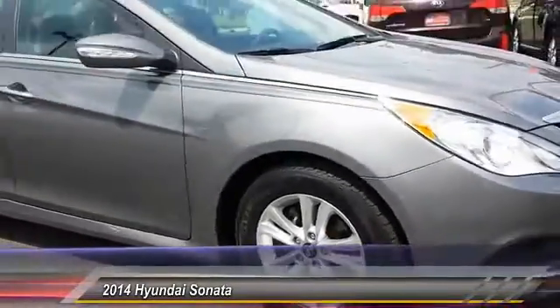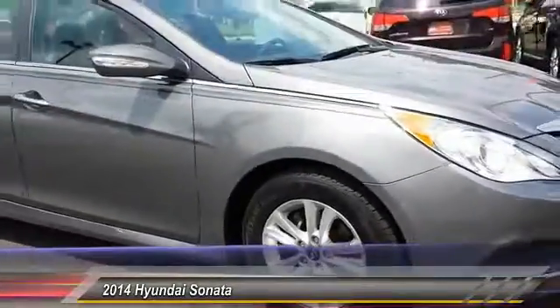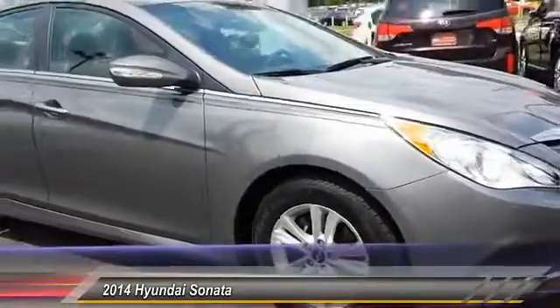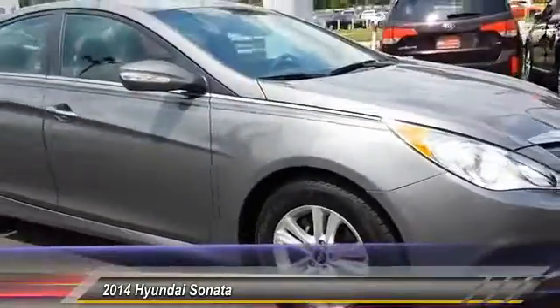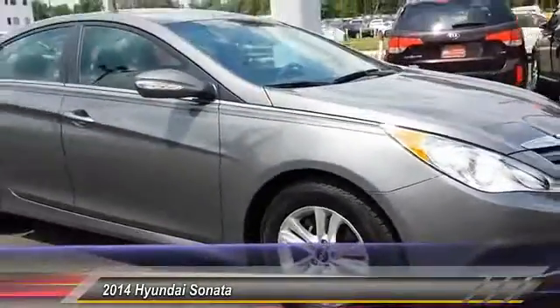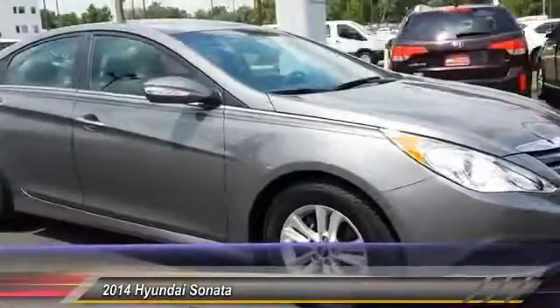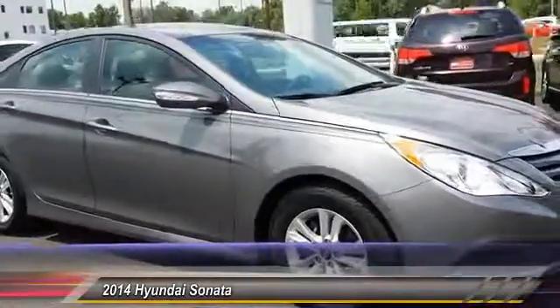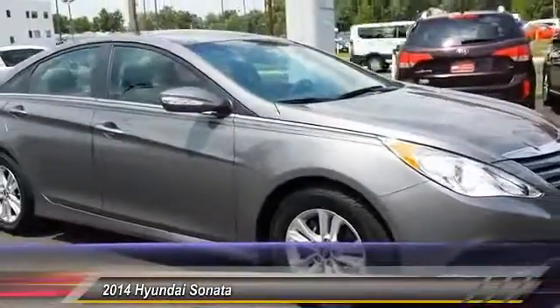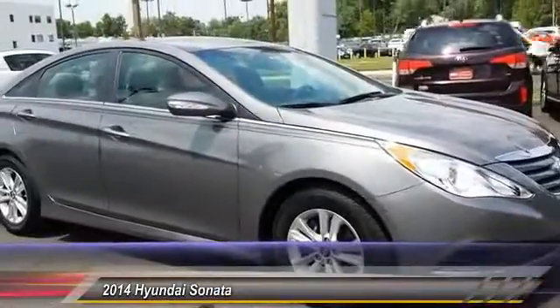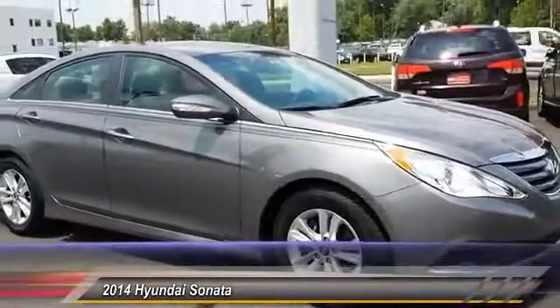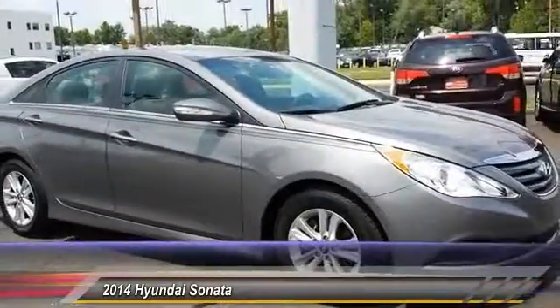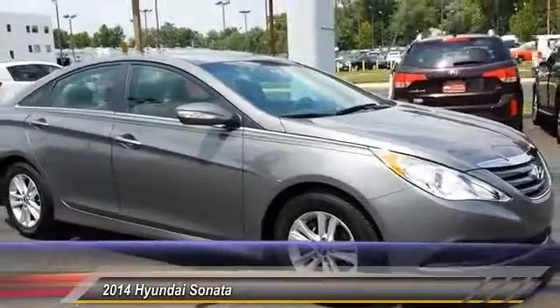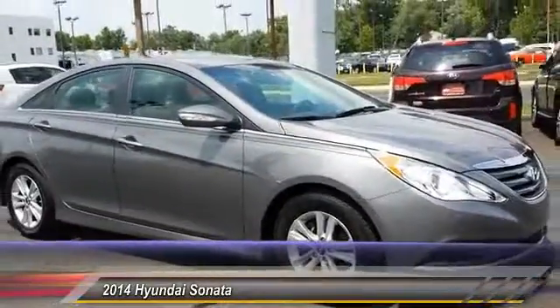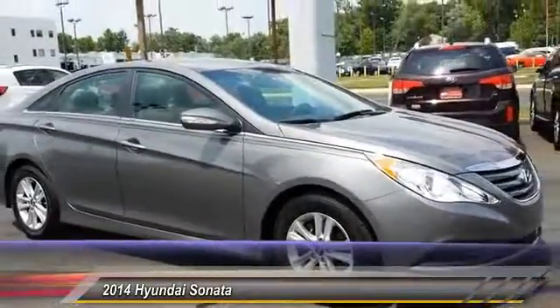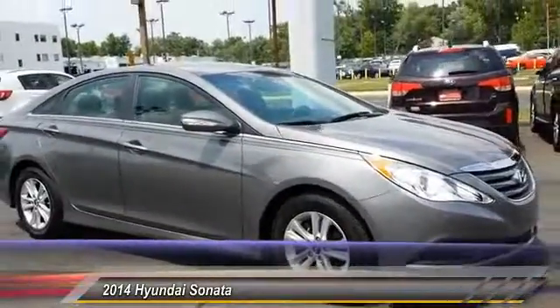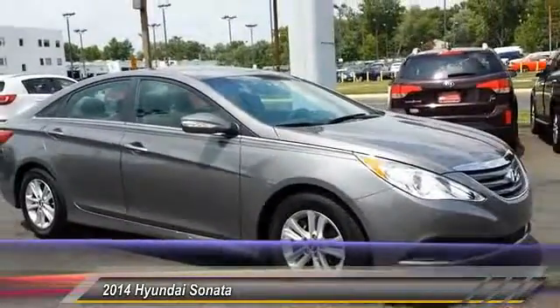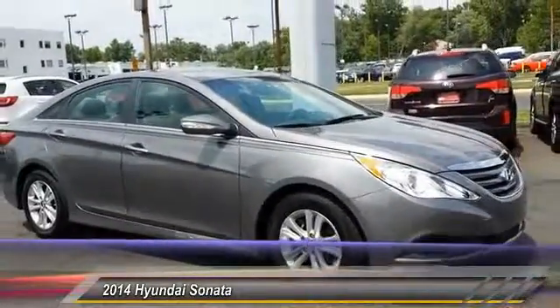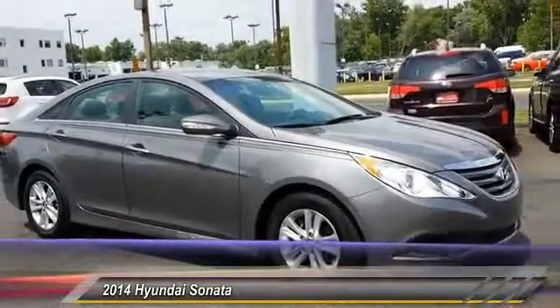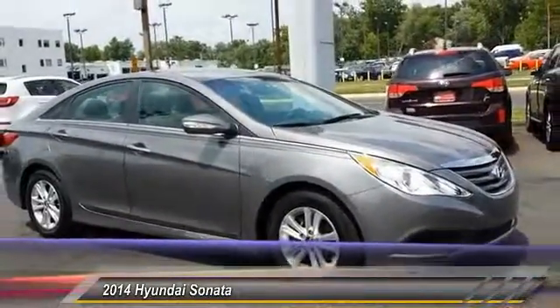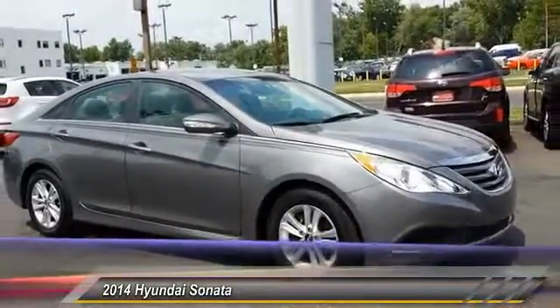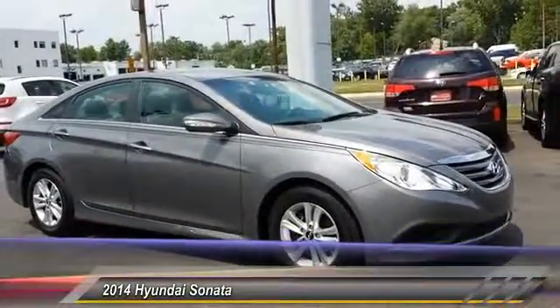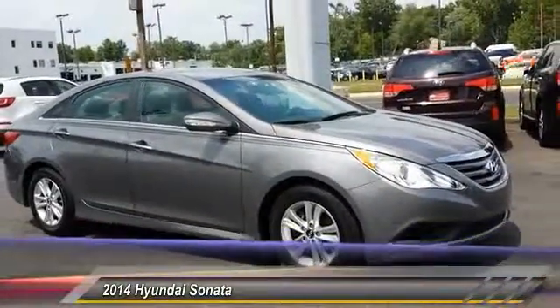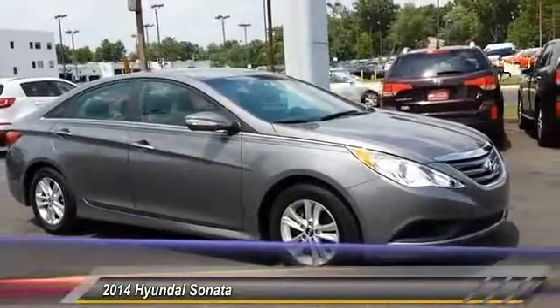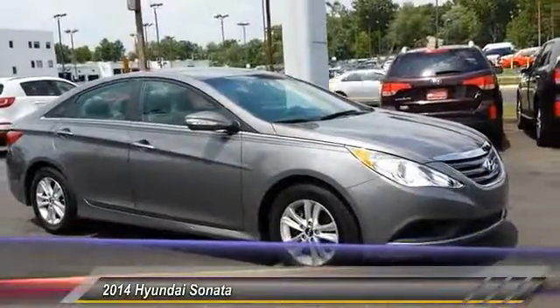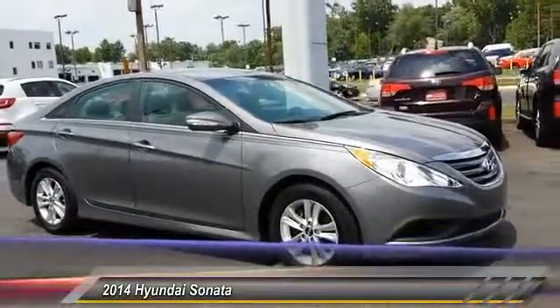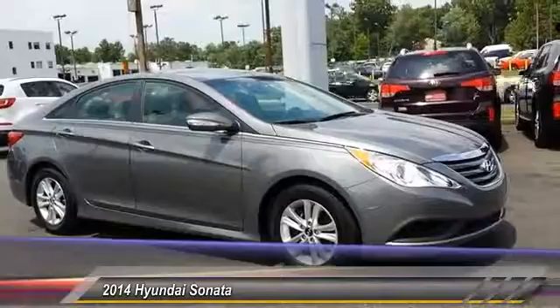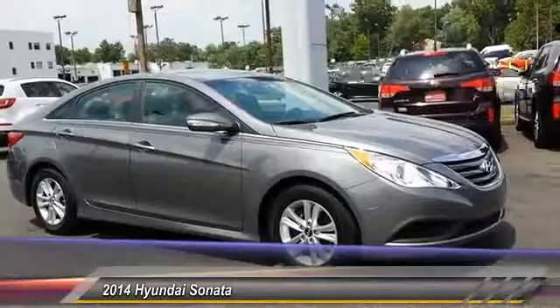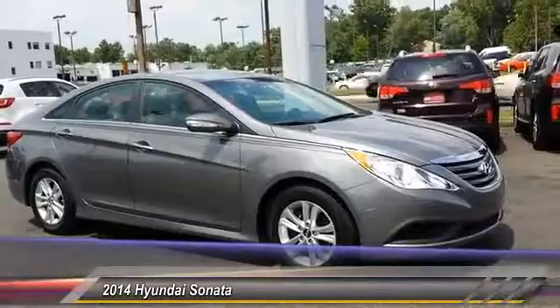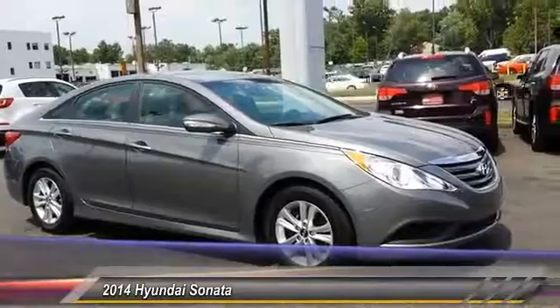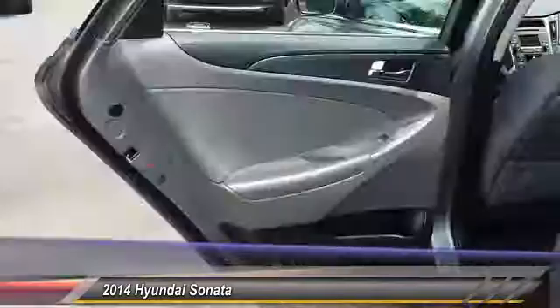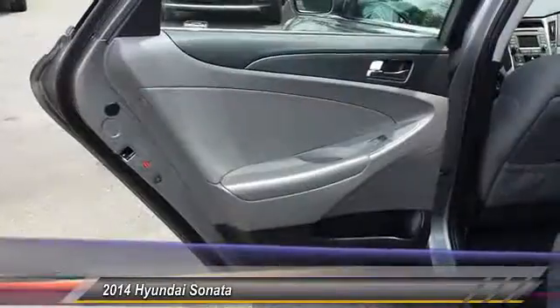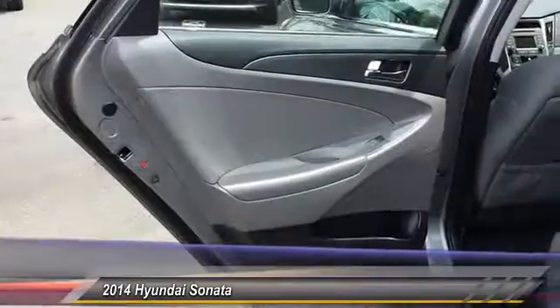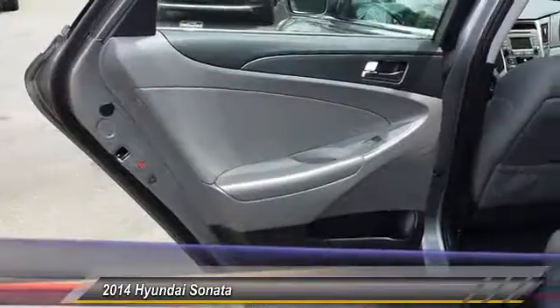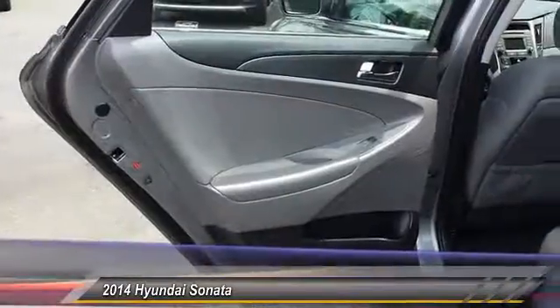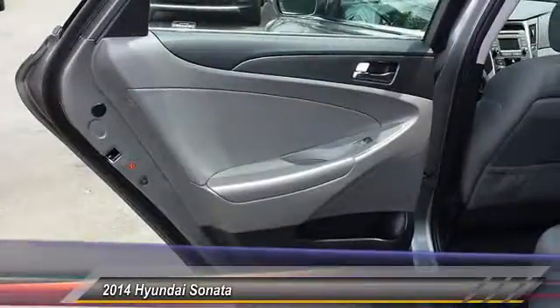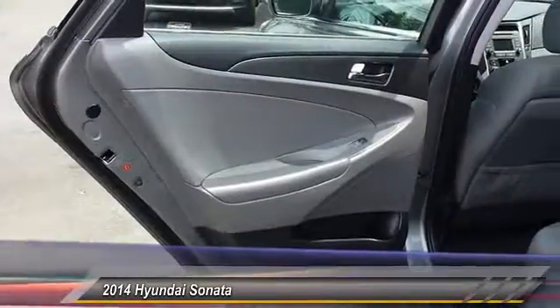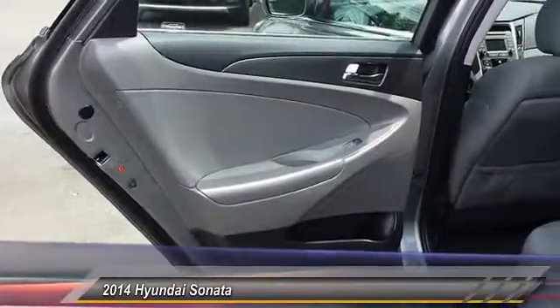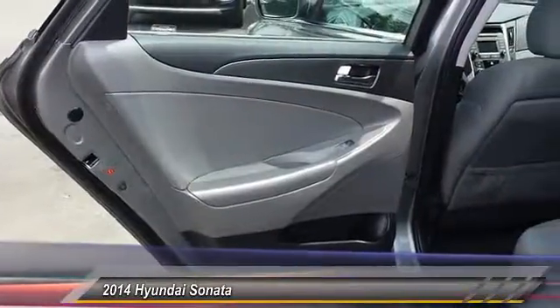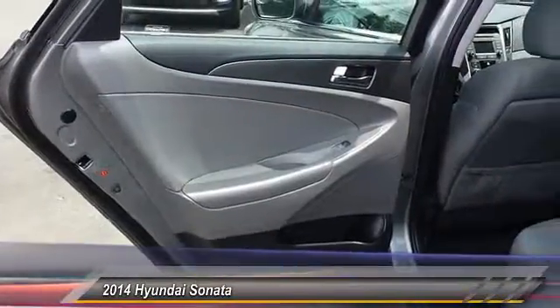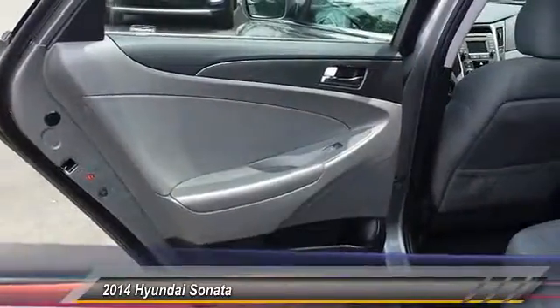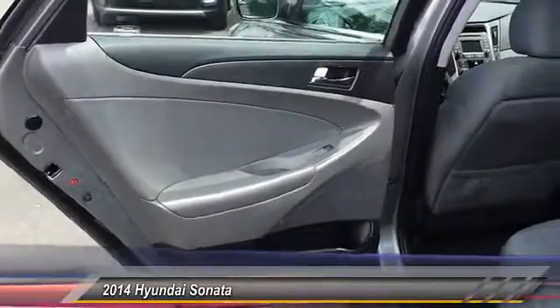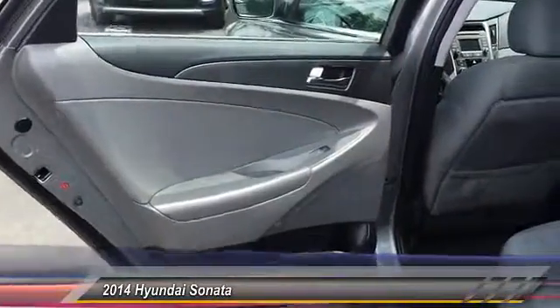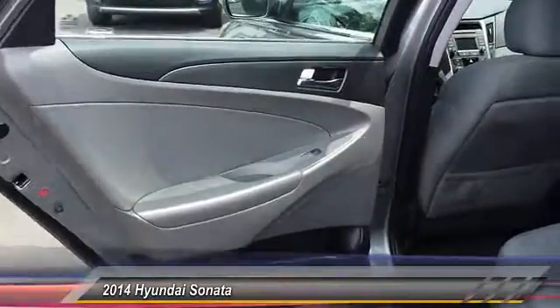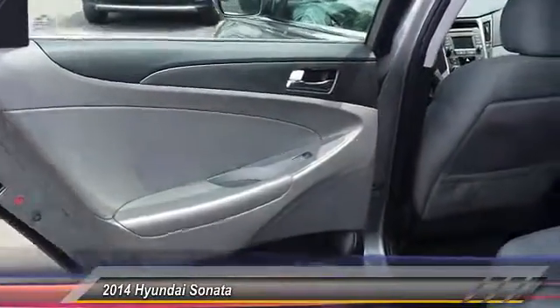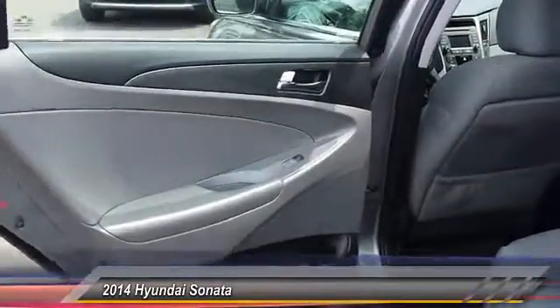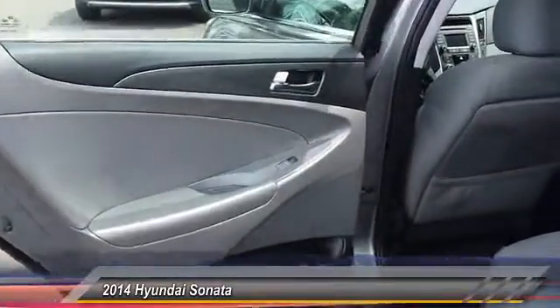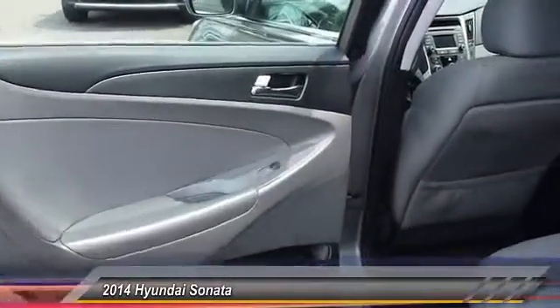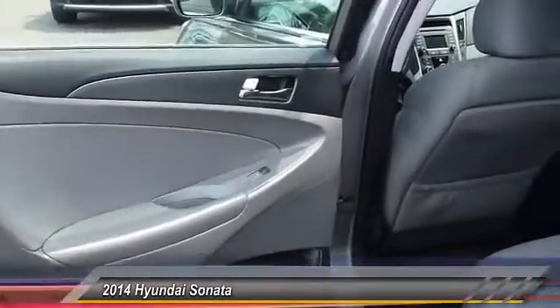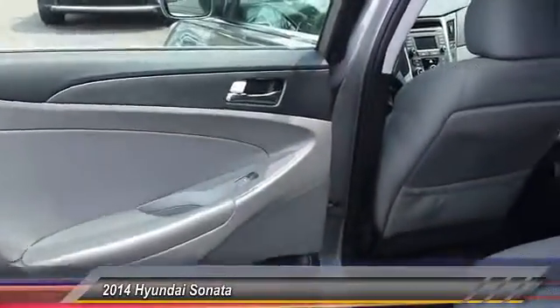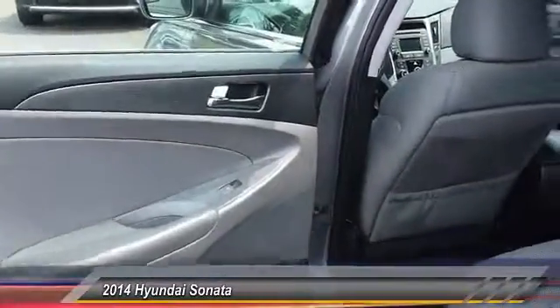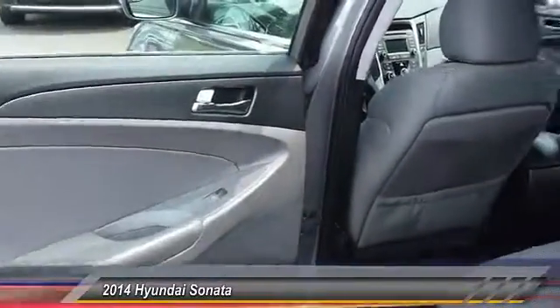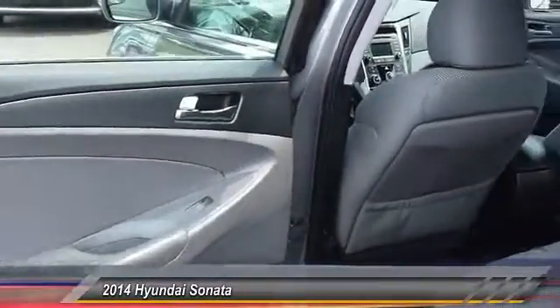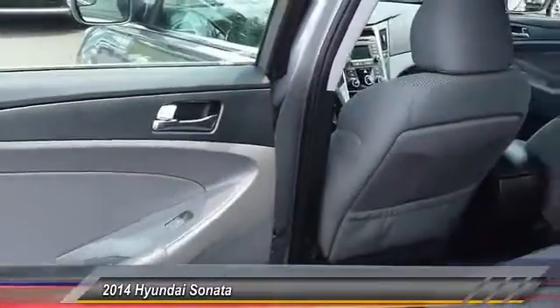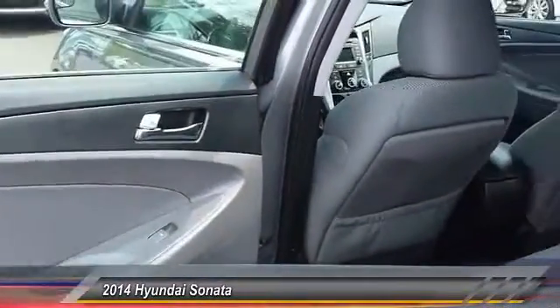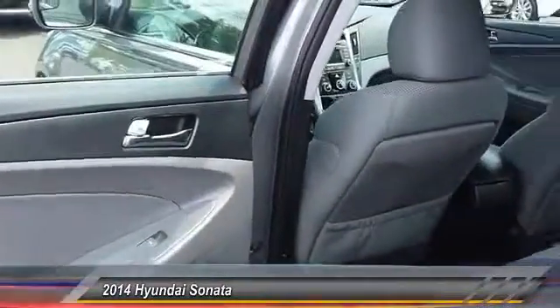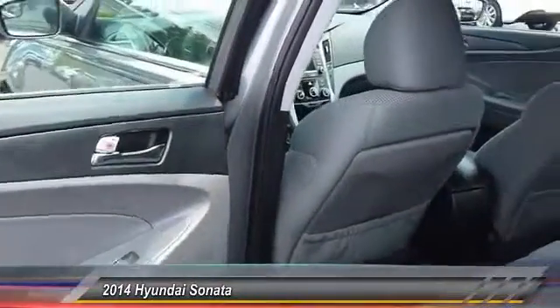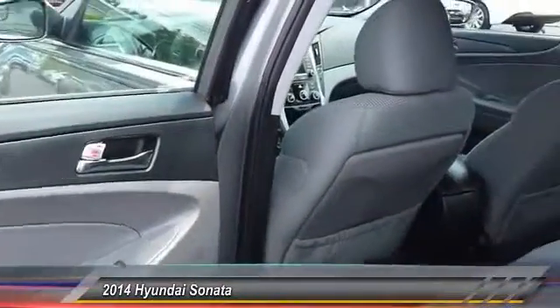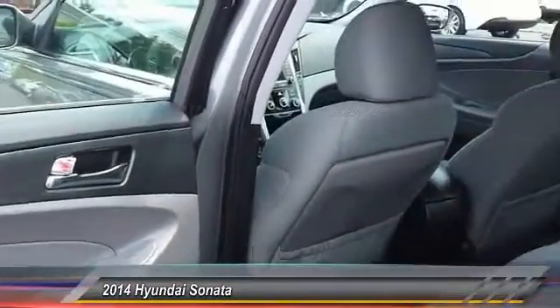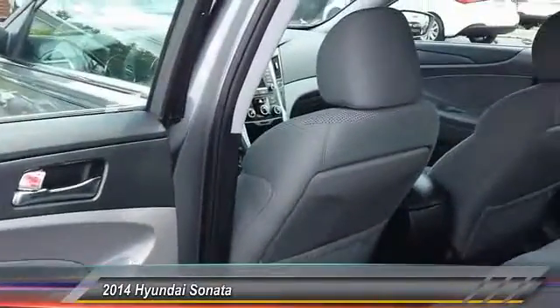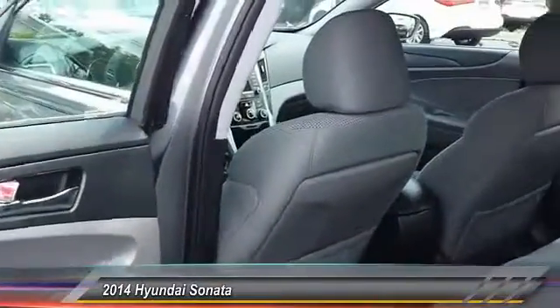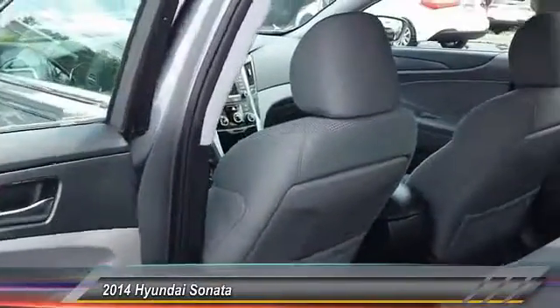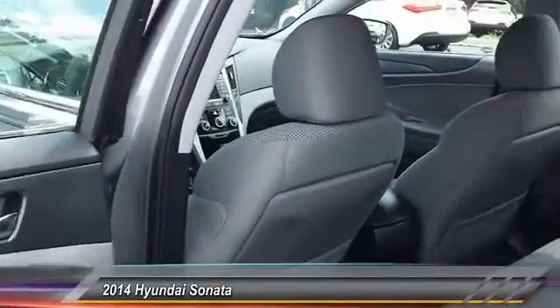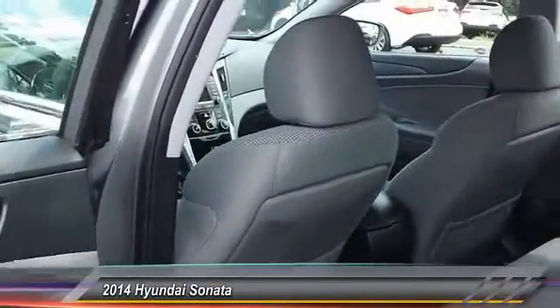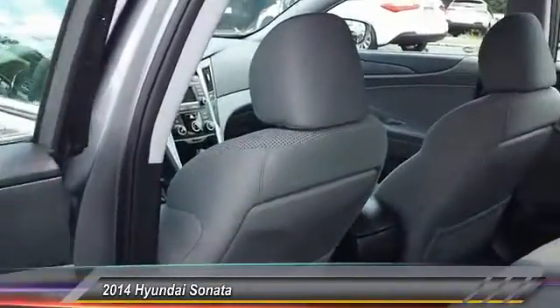Keyless entry, Bluetooth, adjustable steering wheel, power steering, driver airbag, and four-wheel disc brakes.